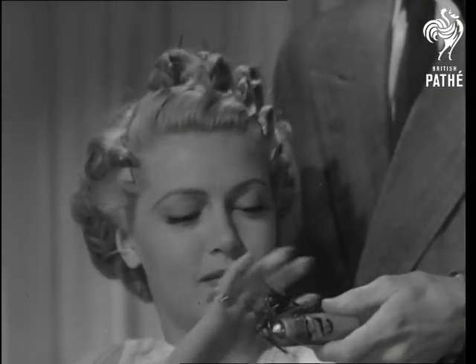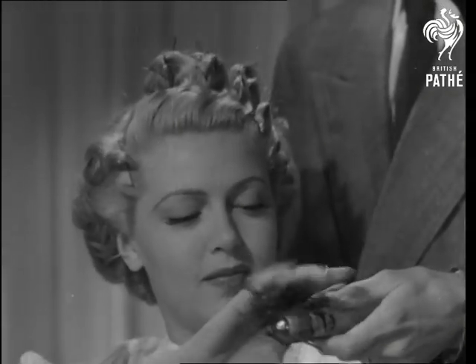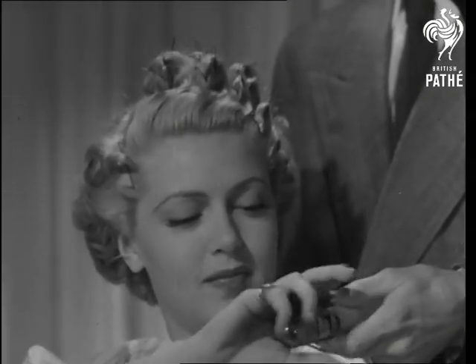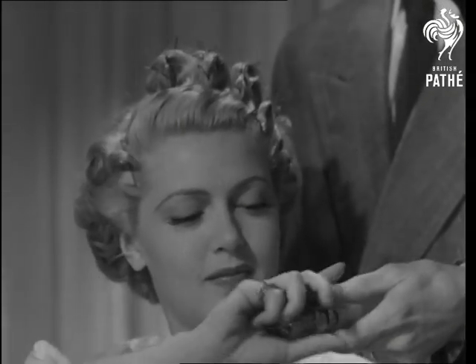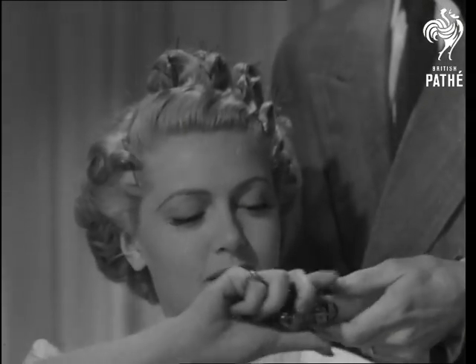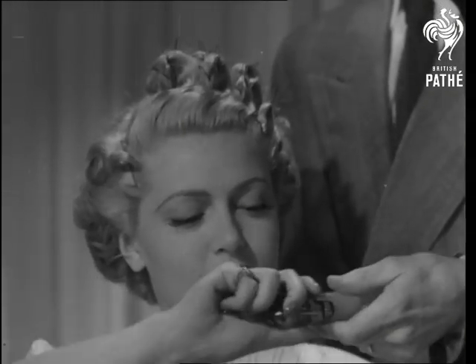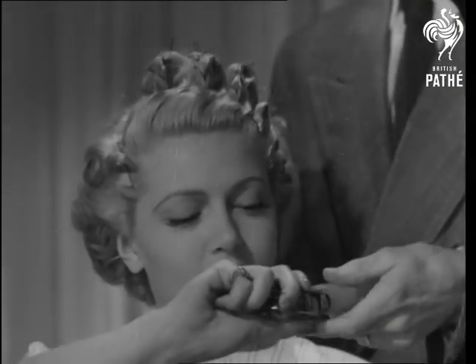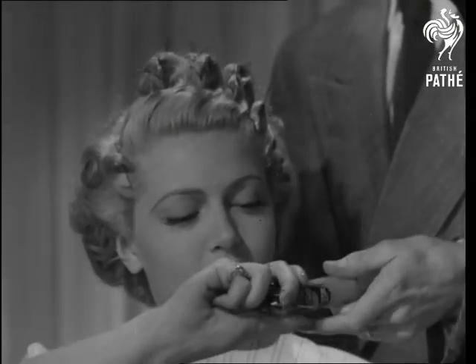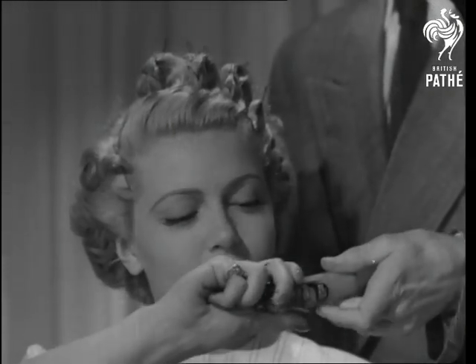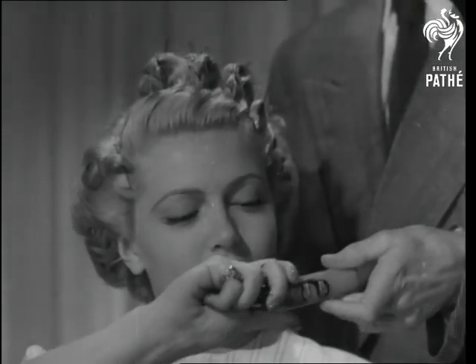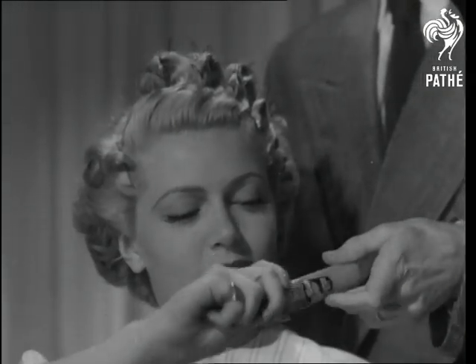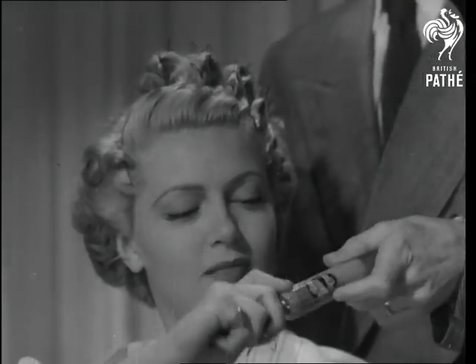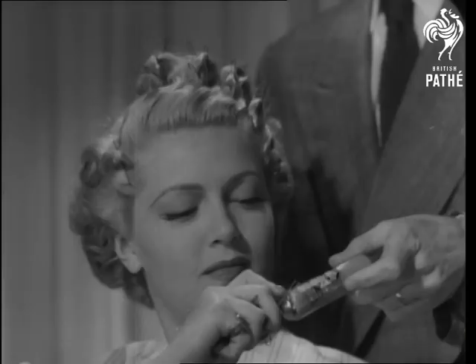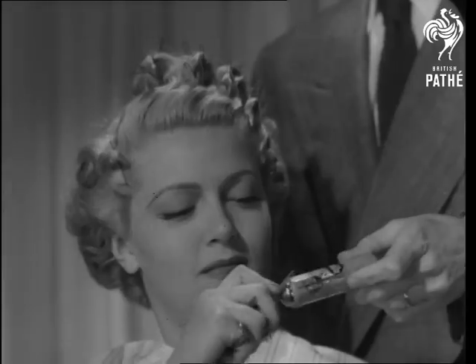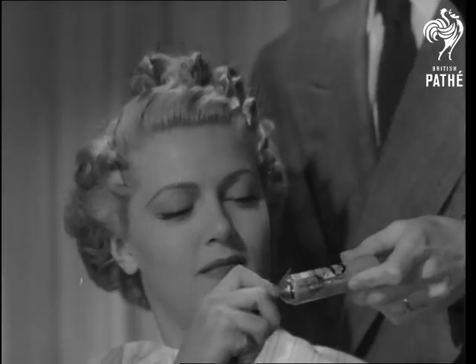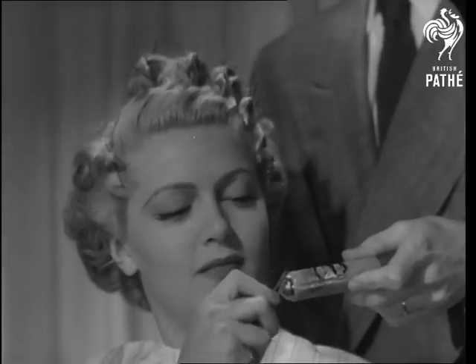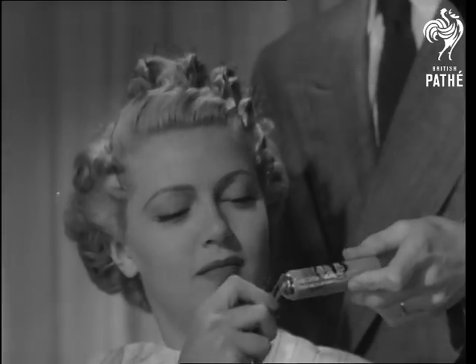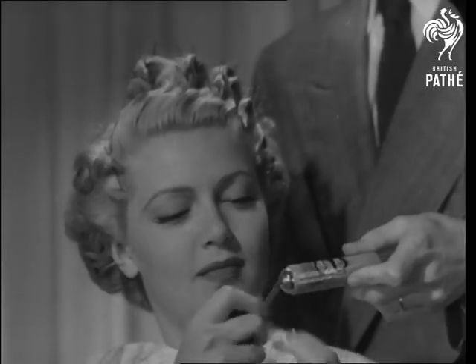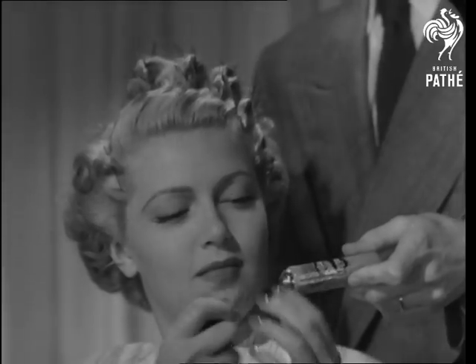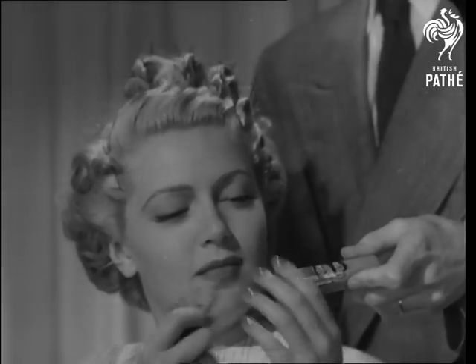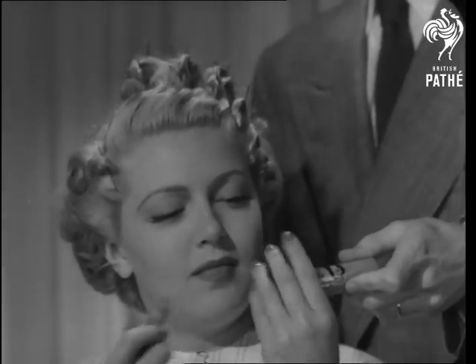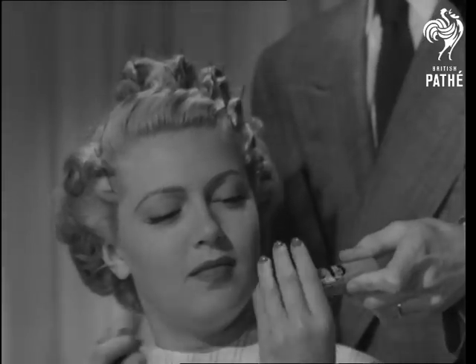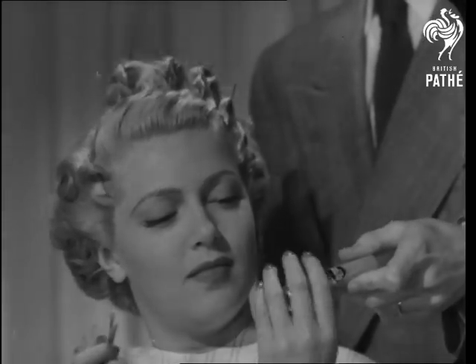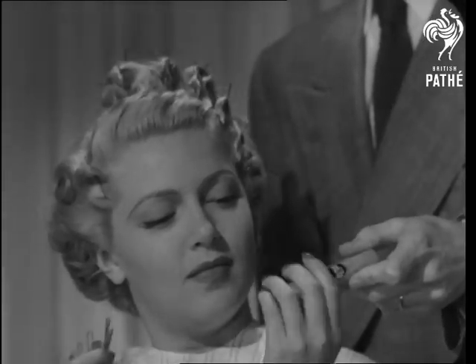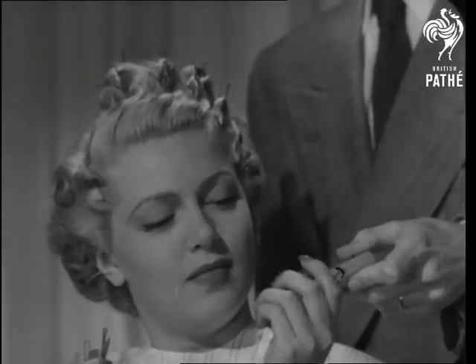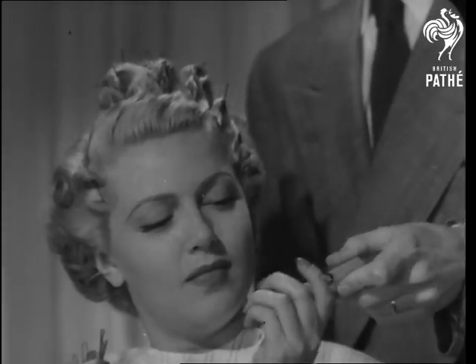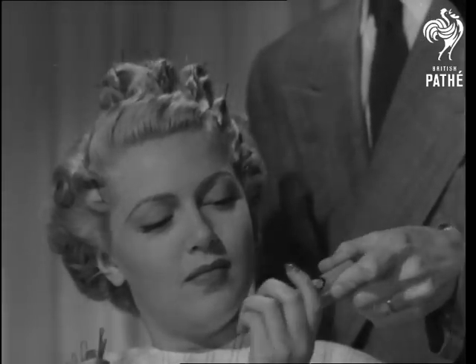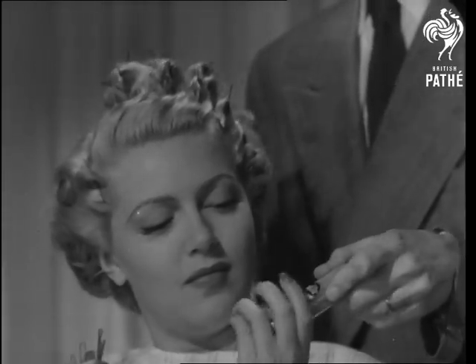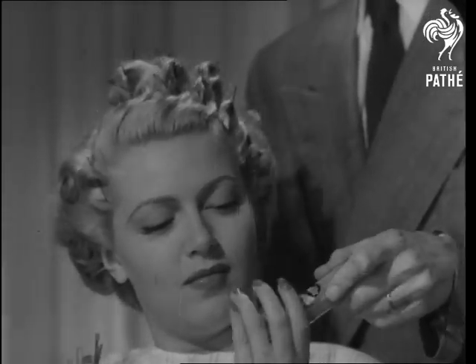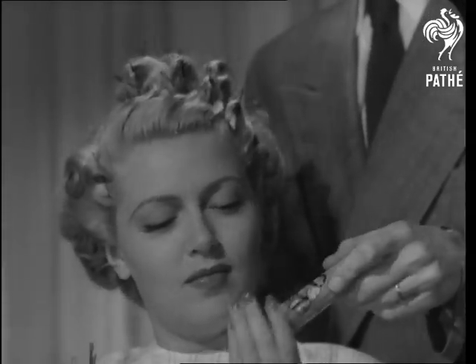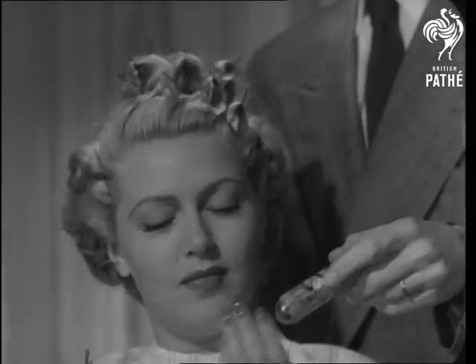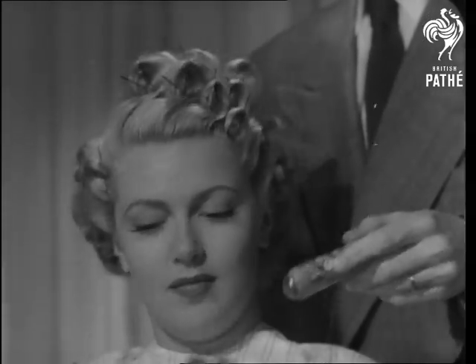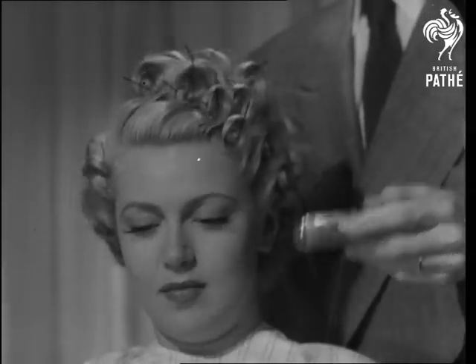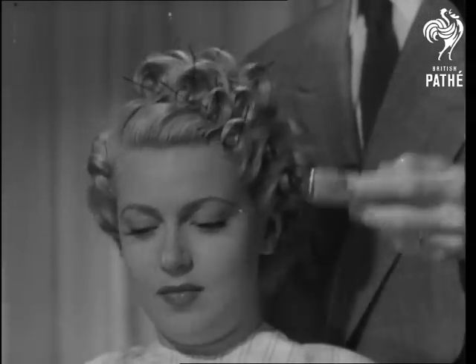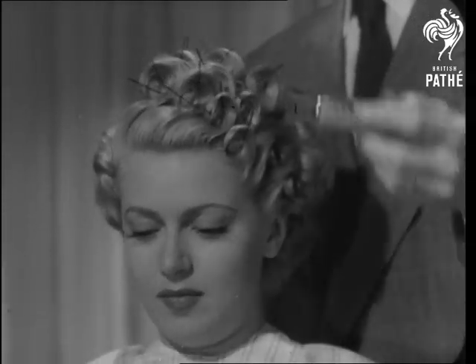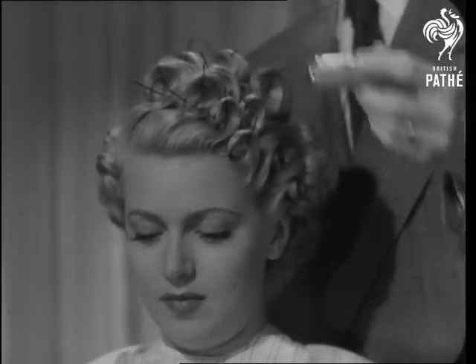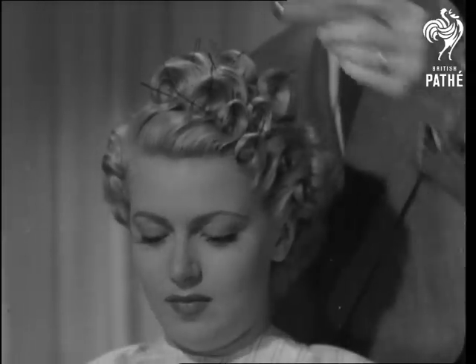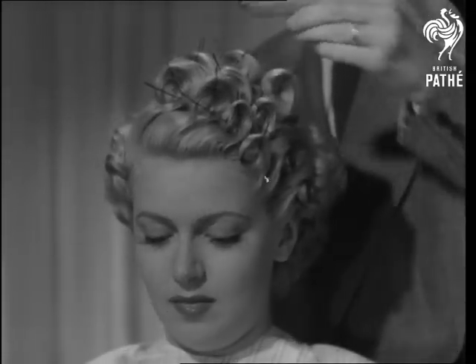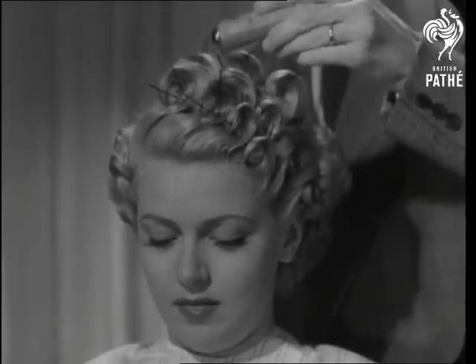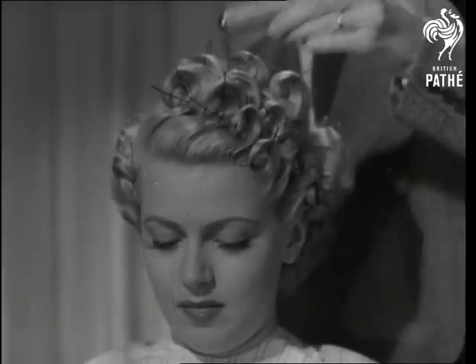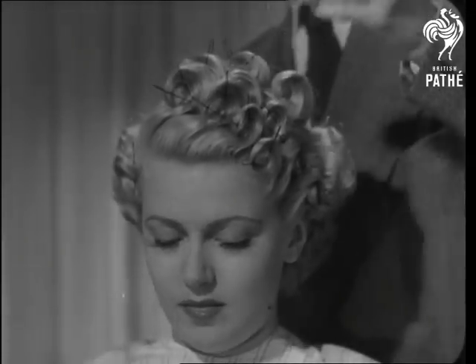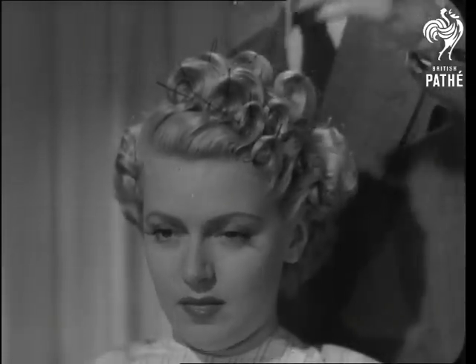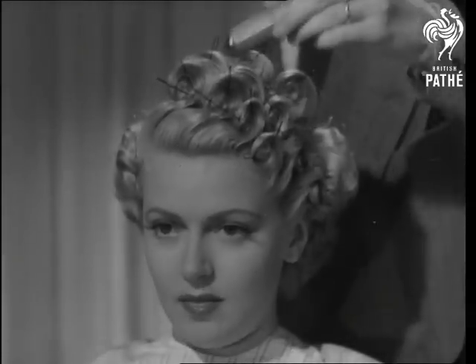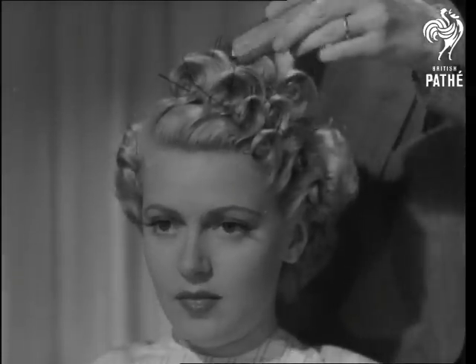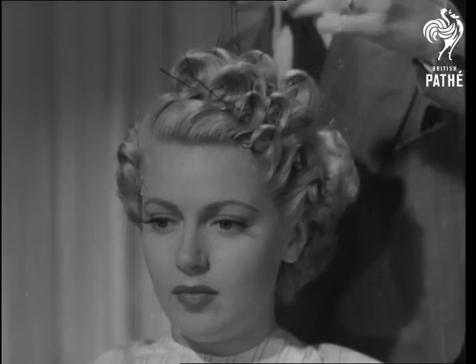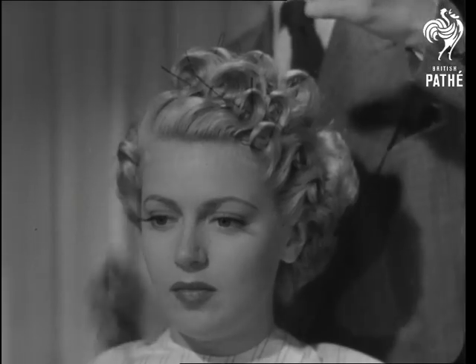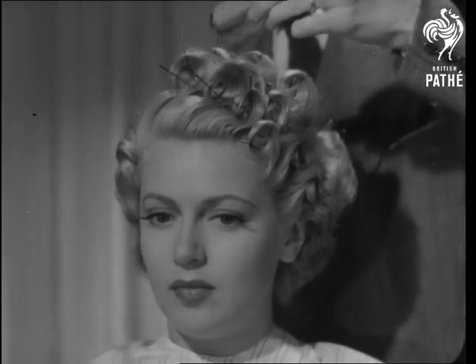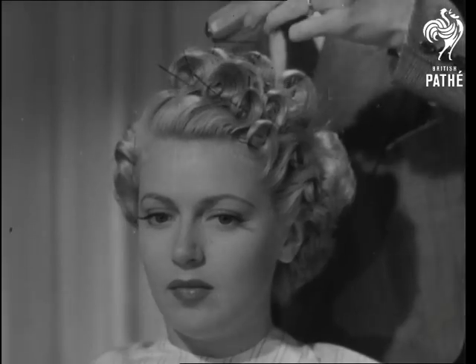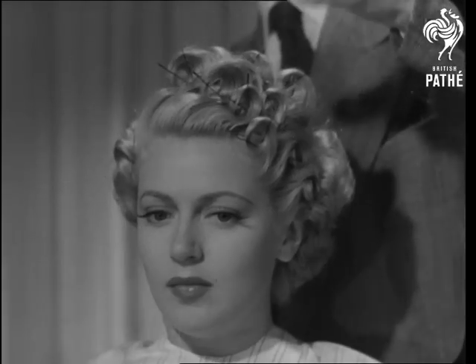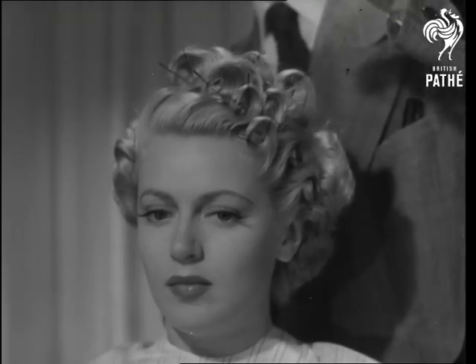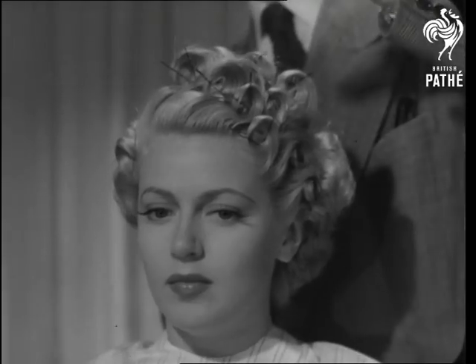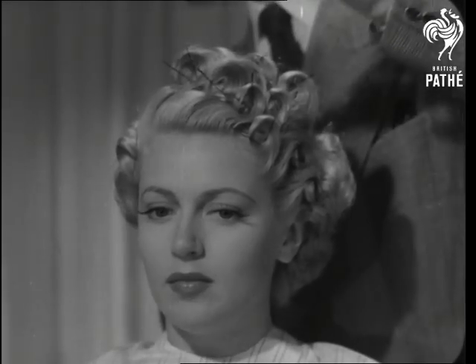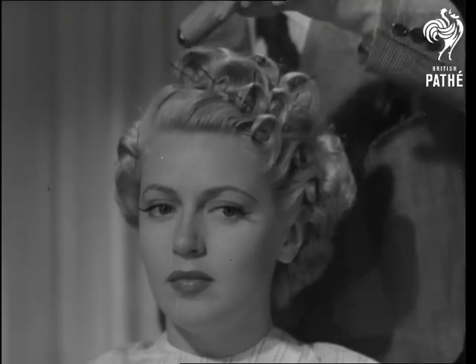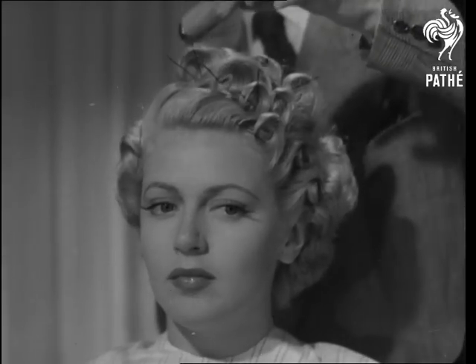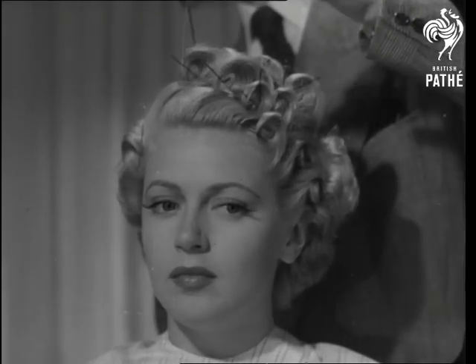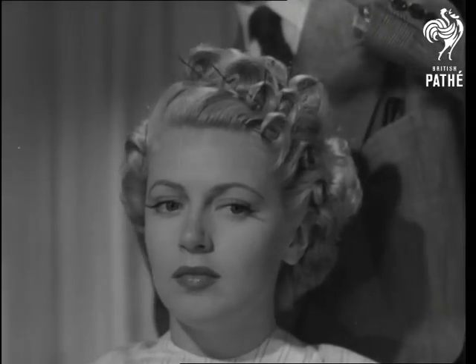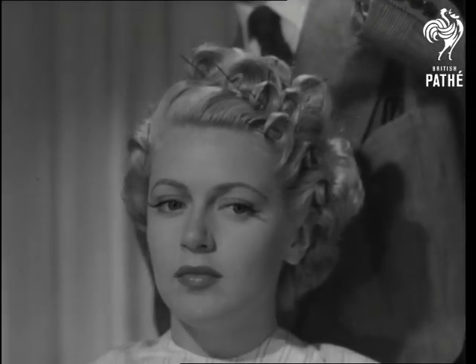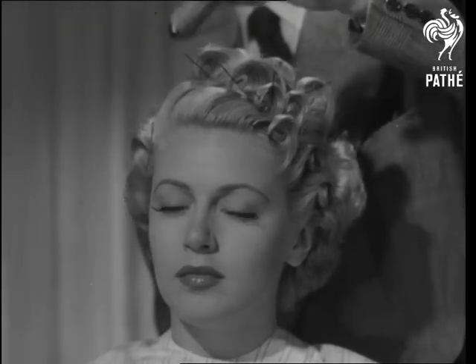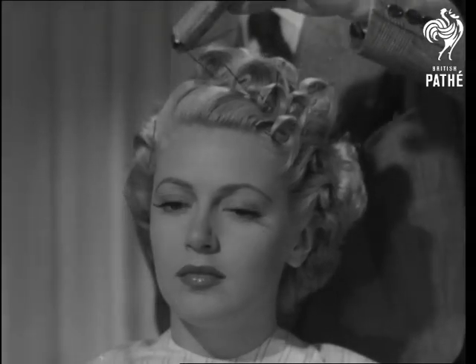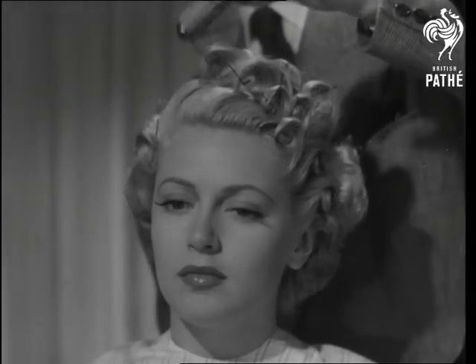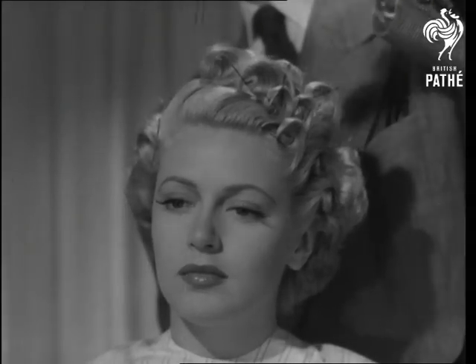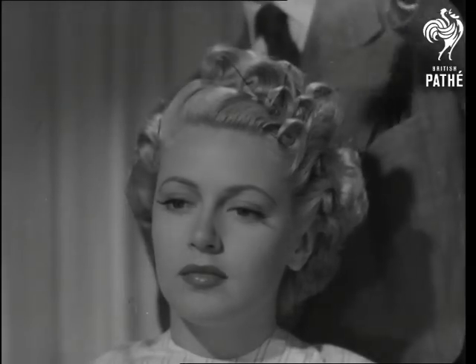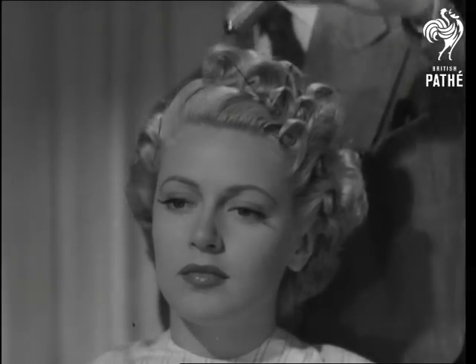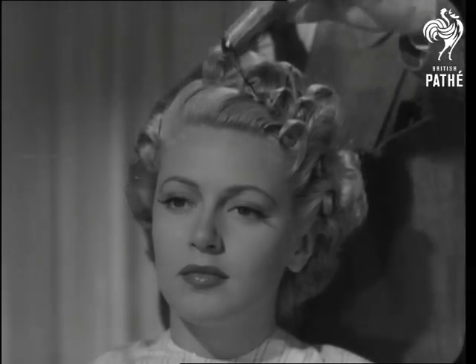And there they are, heaped up in great profusion. It's all done by kindness and curlers, but especially curlers.